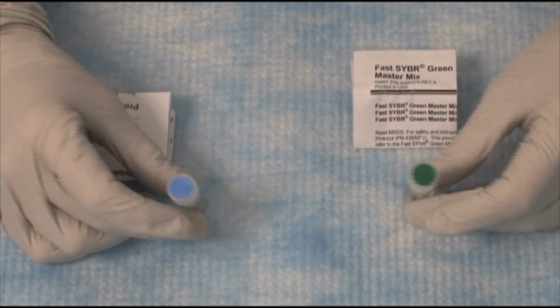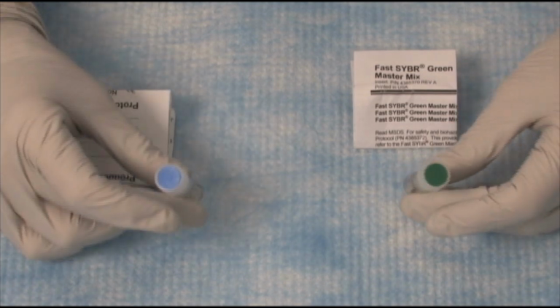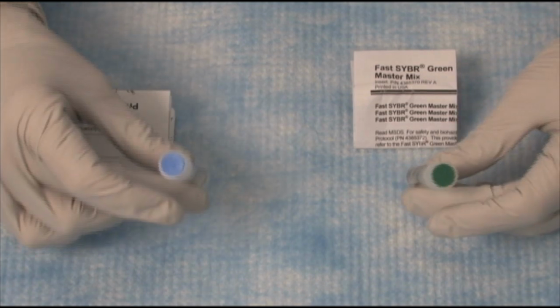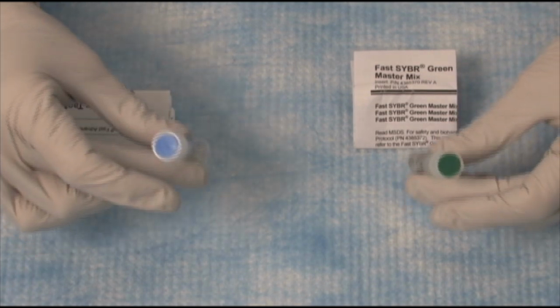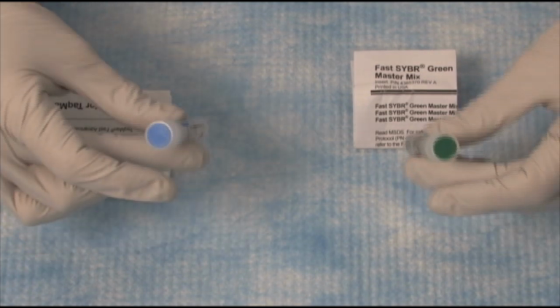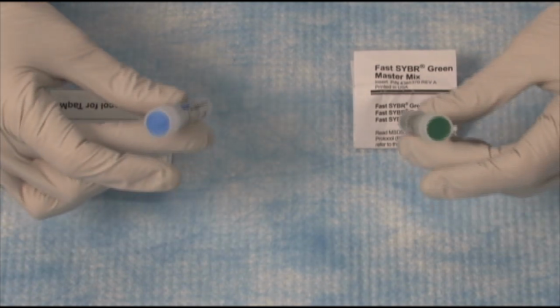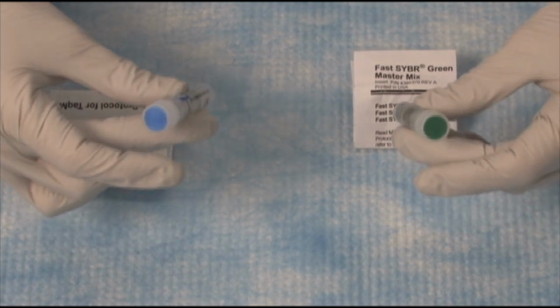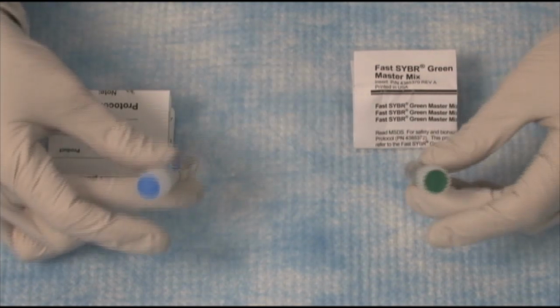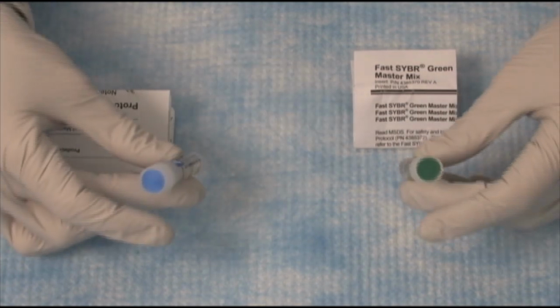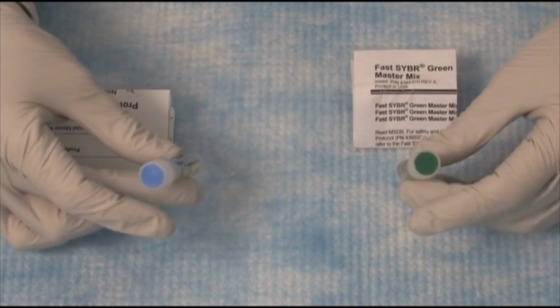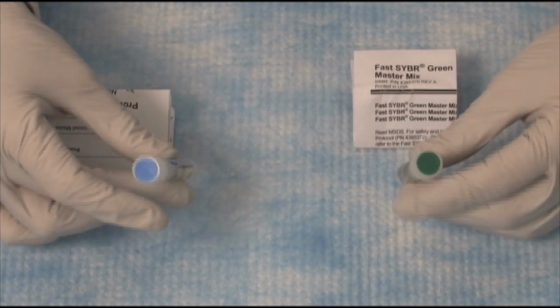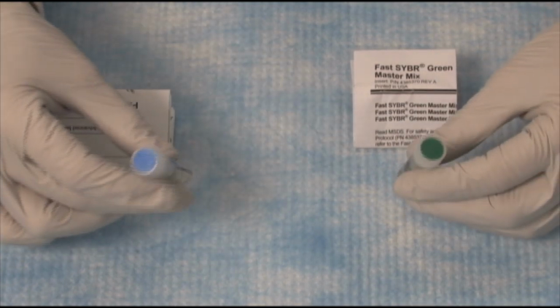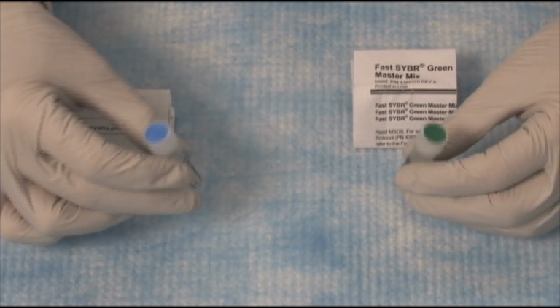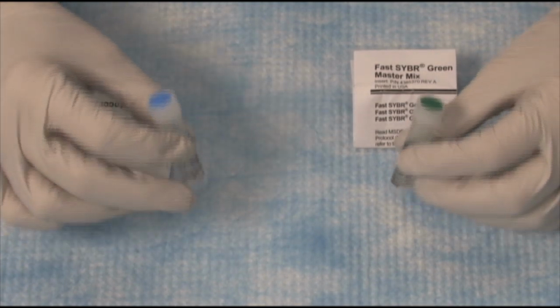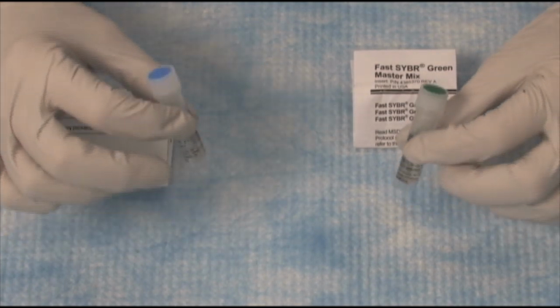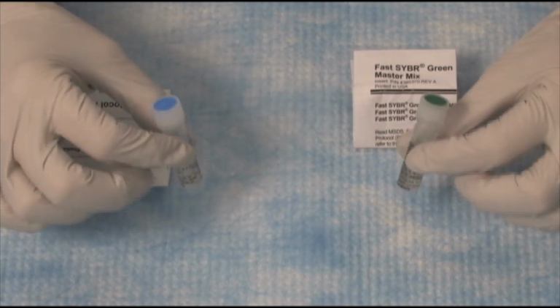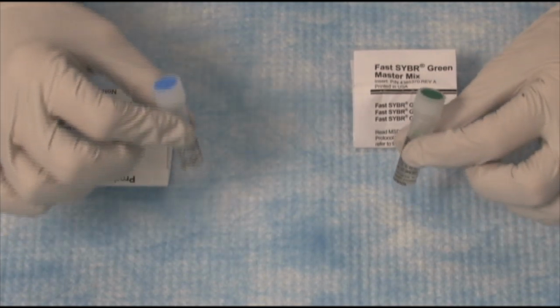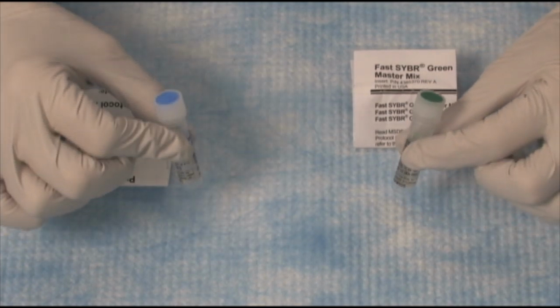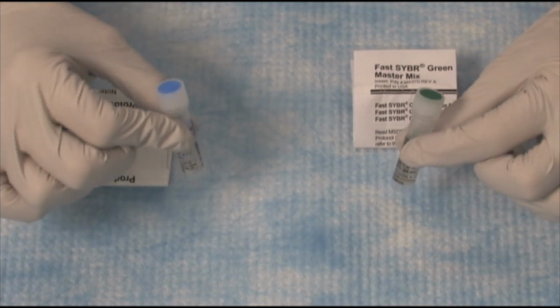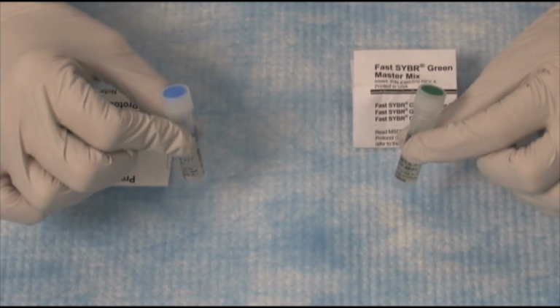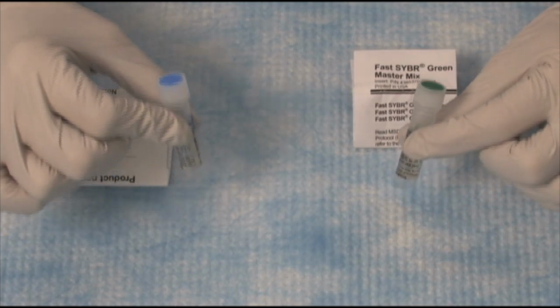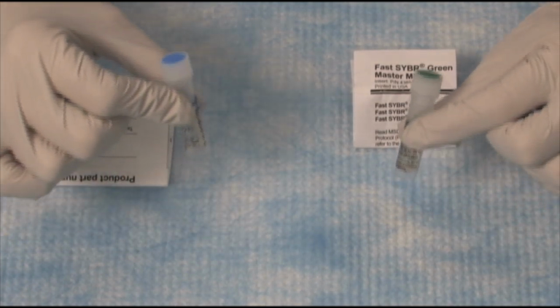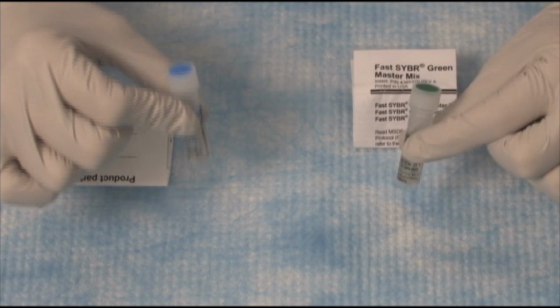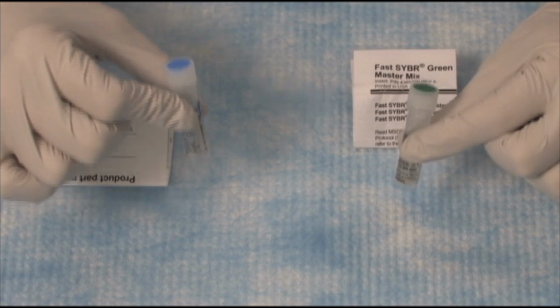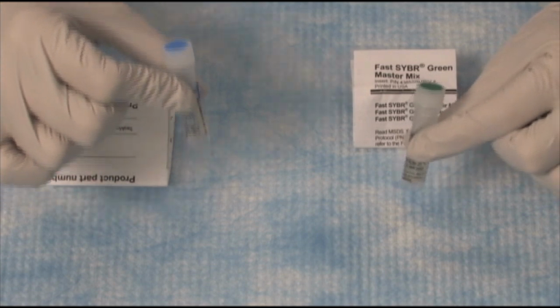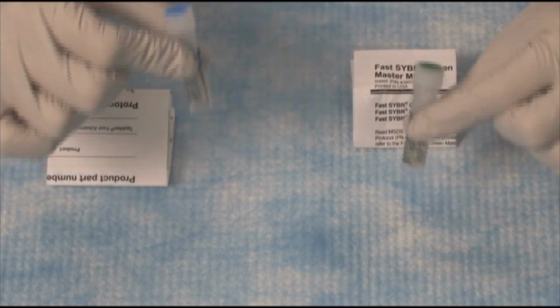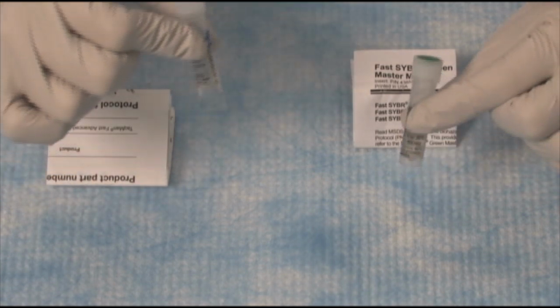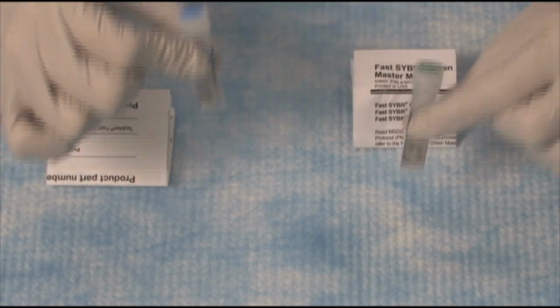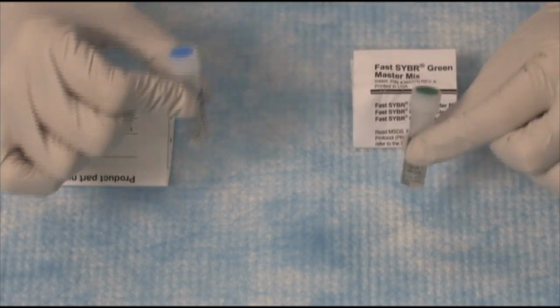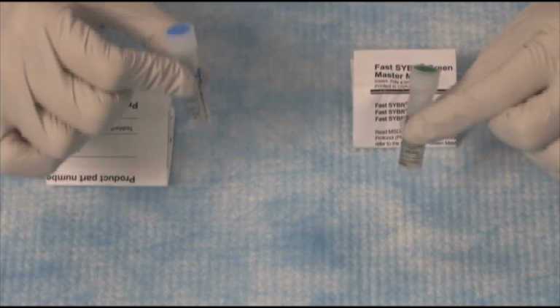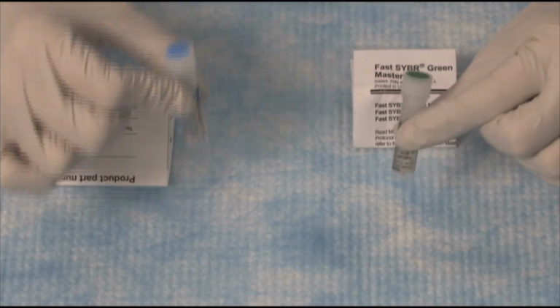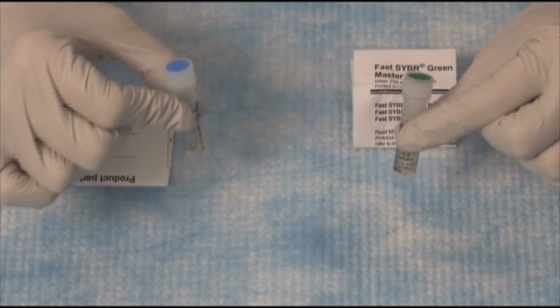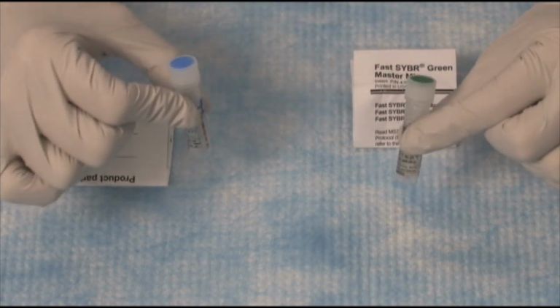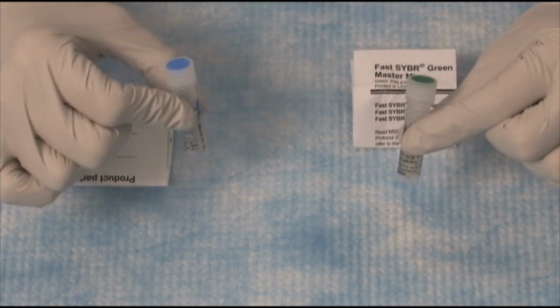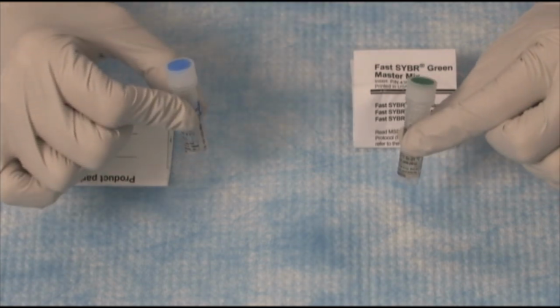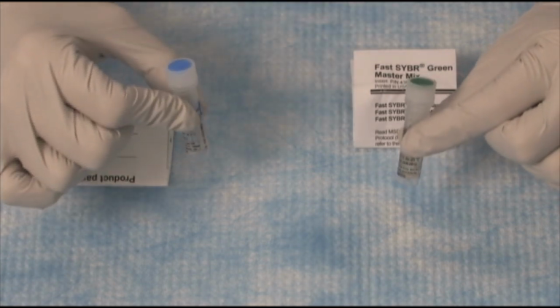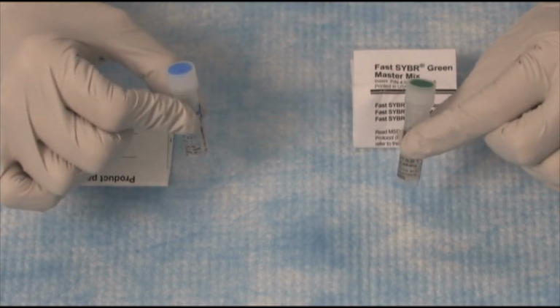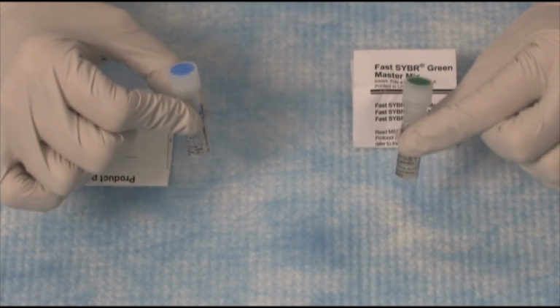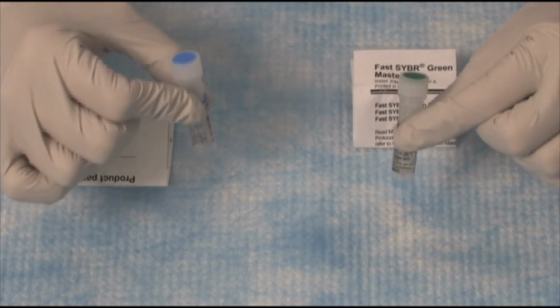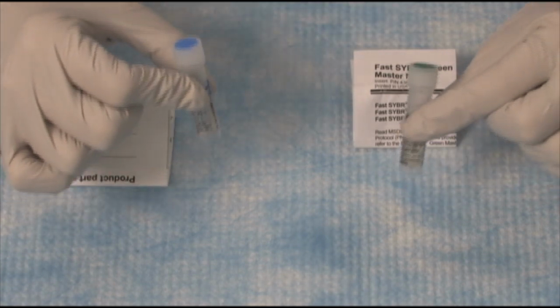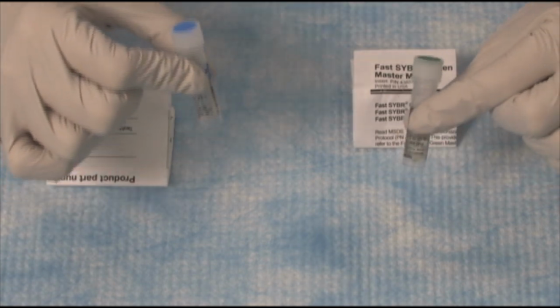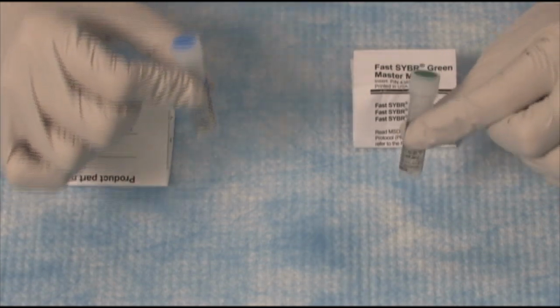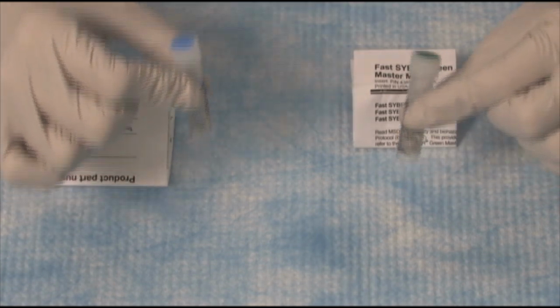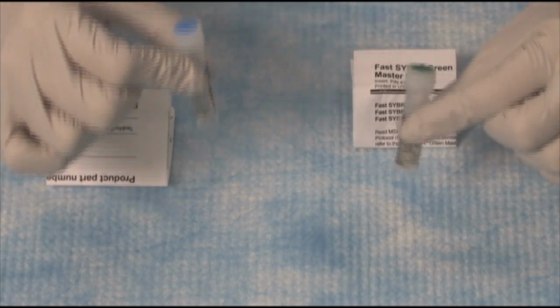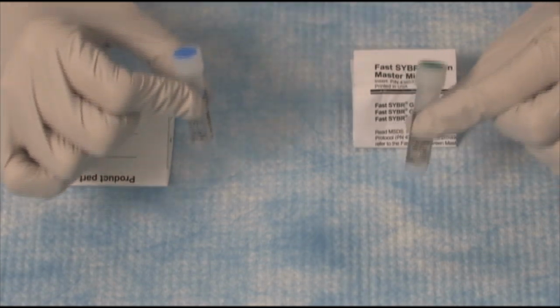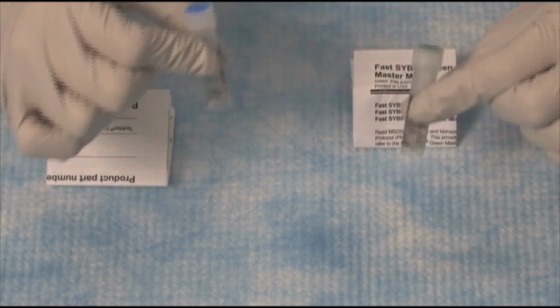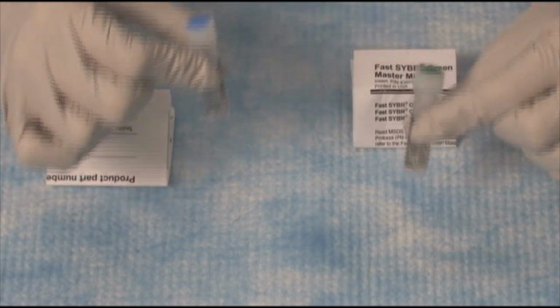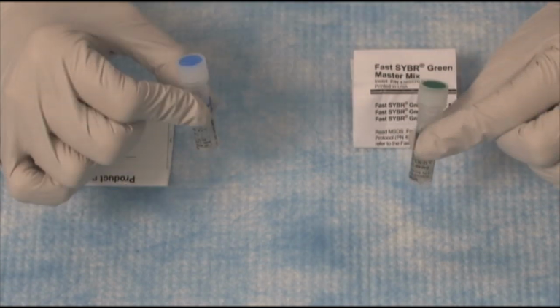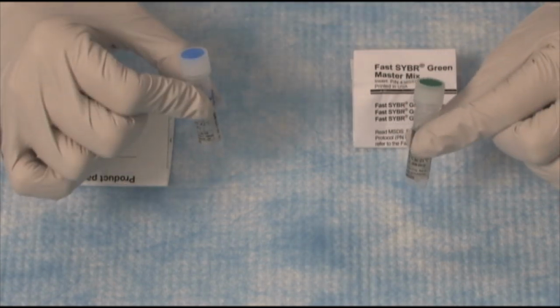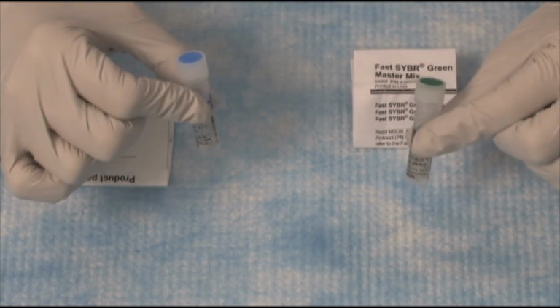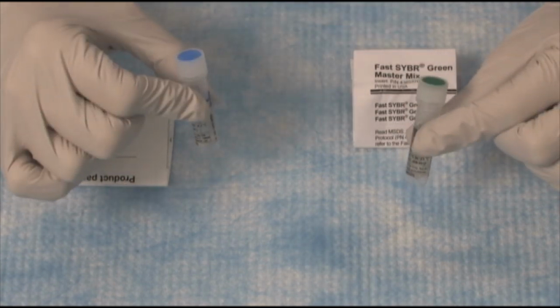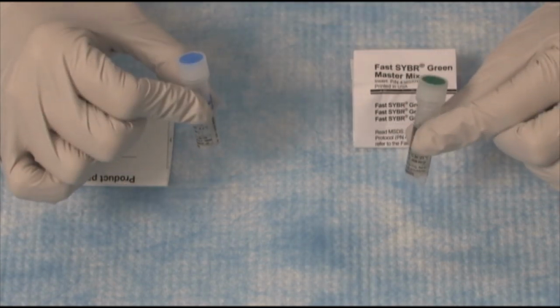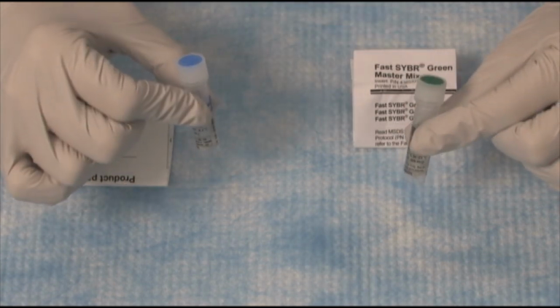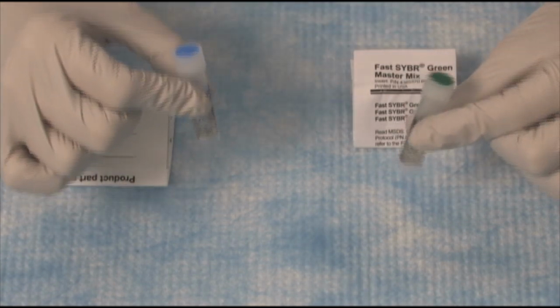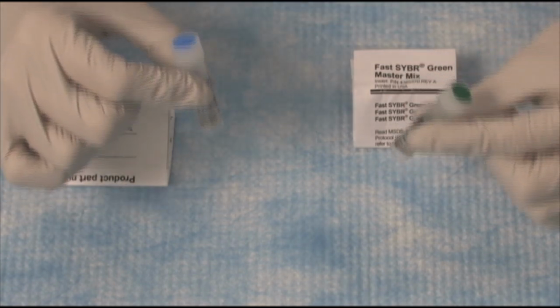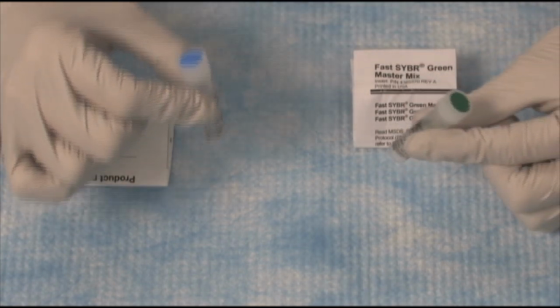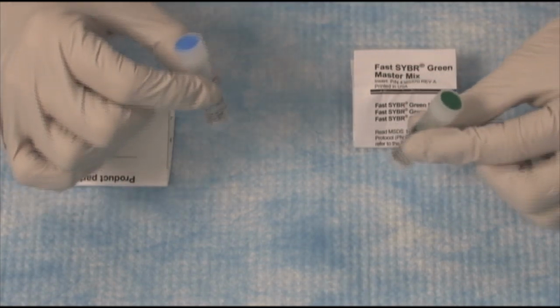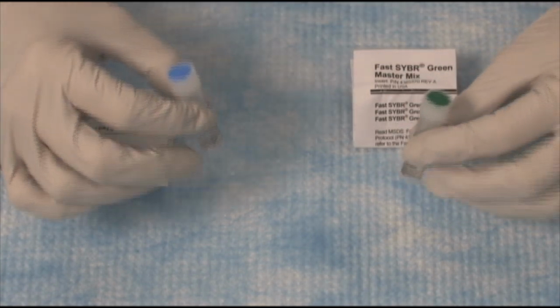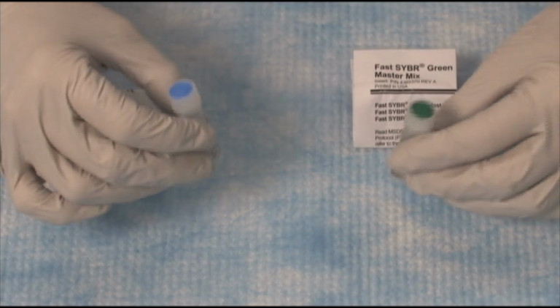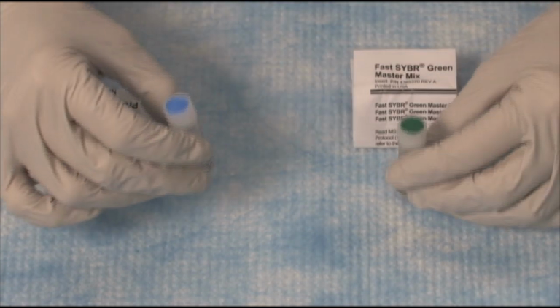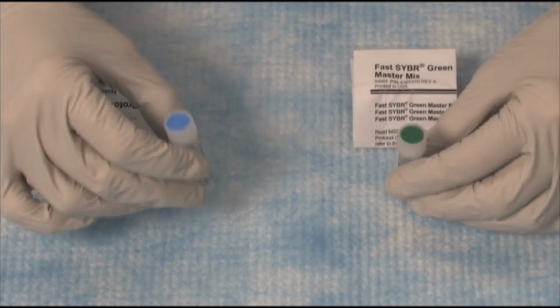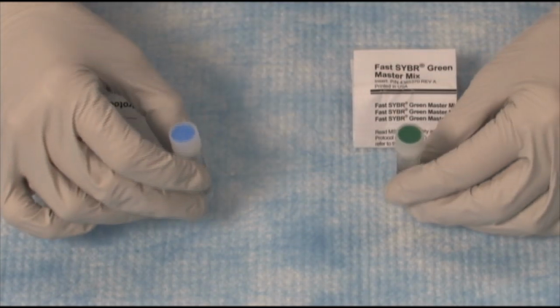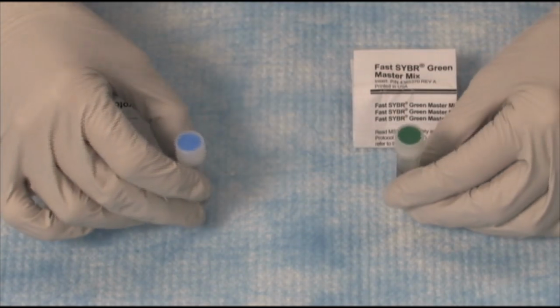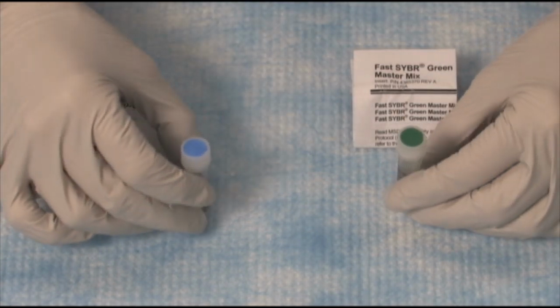These are our sample sizes — there is one ml of MasterMix in each of these. And we will set up a plate today with these MasterMixes.